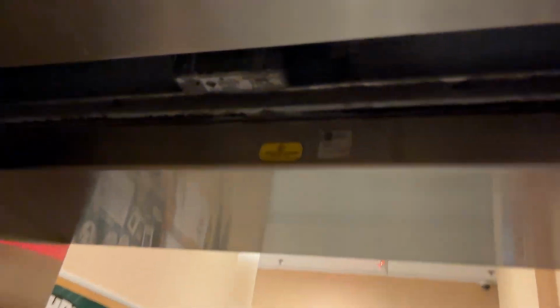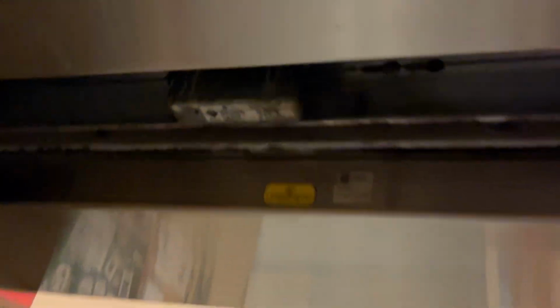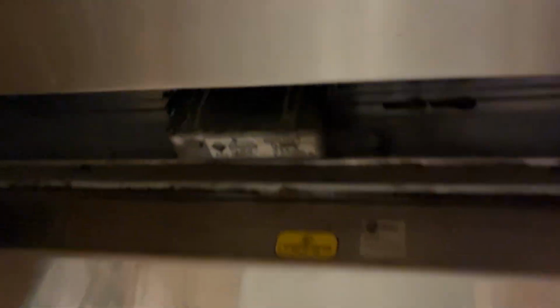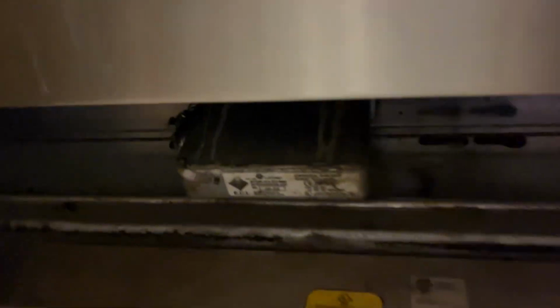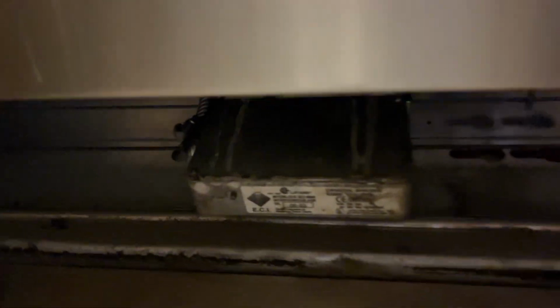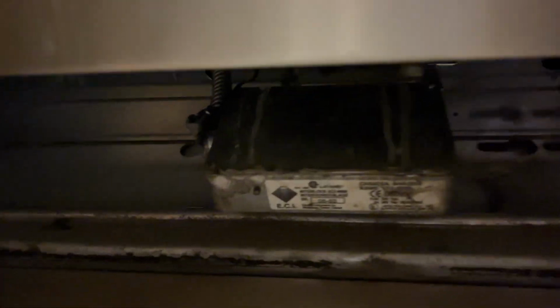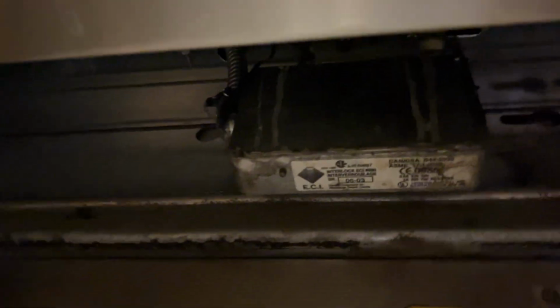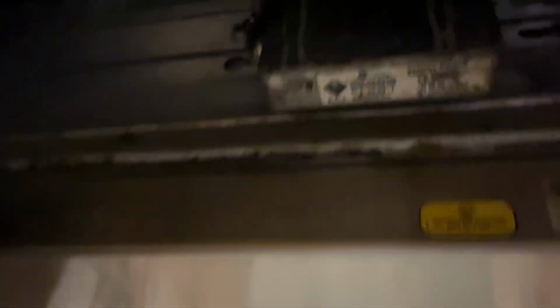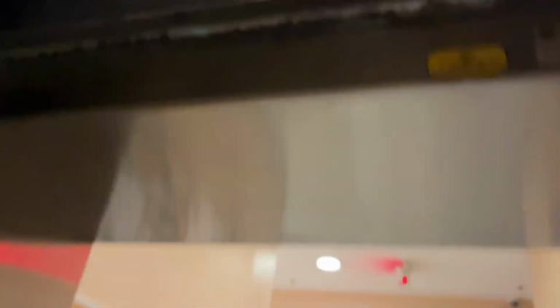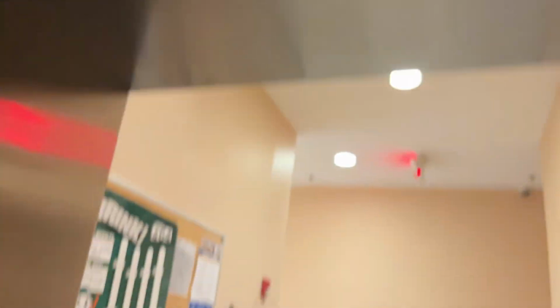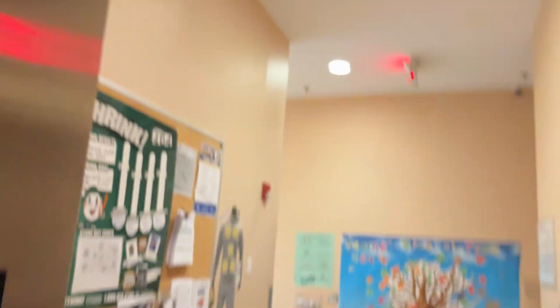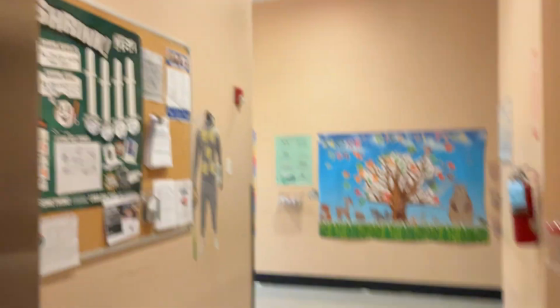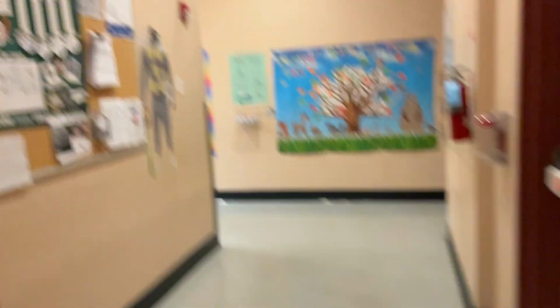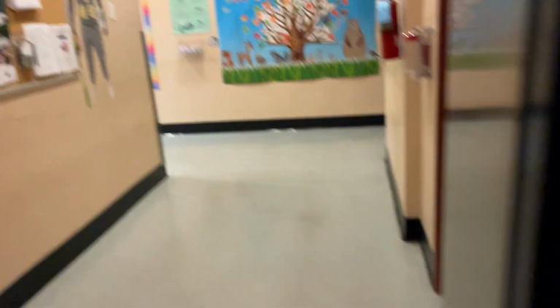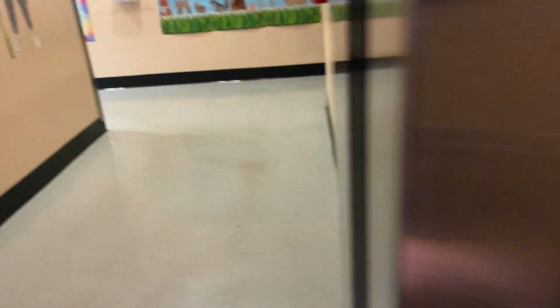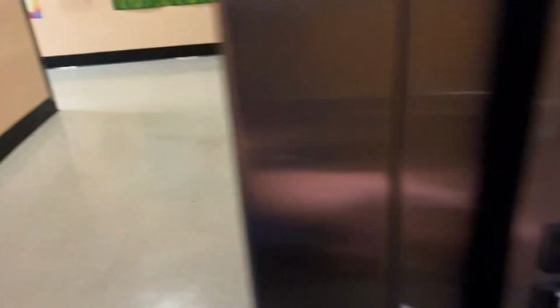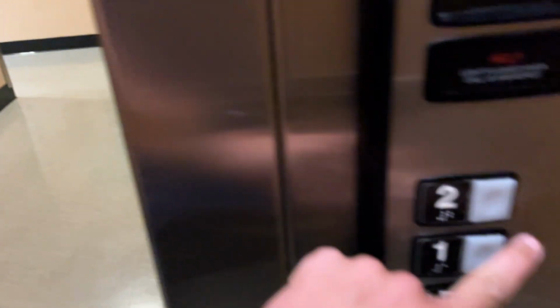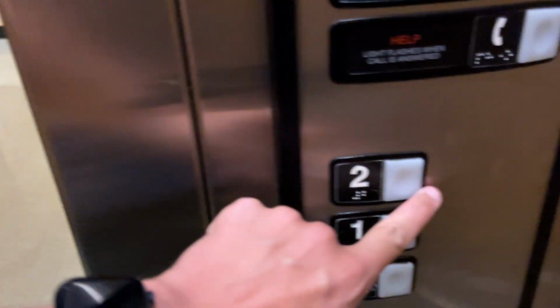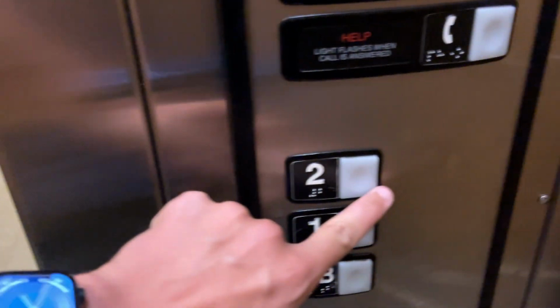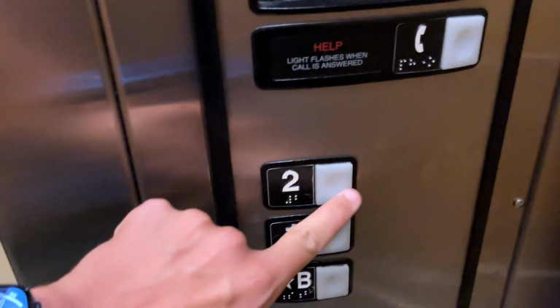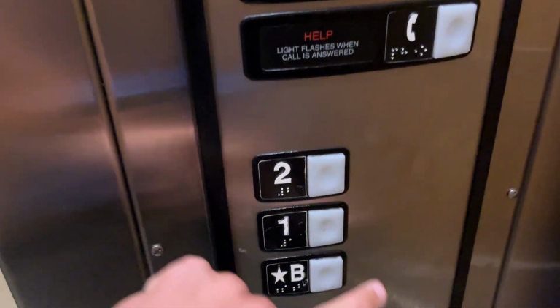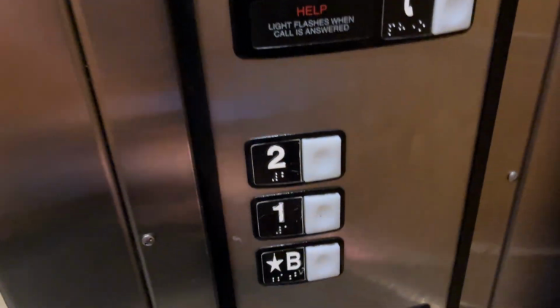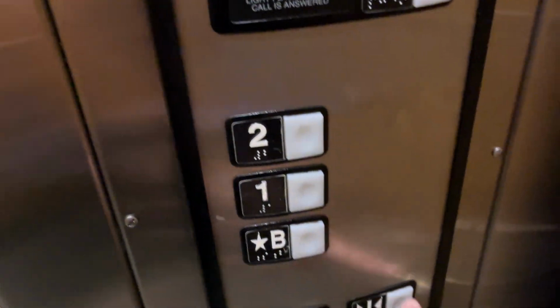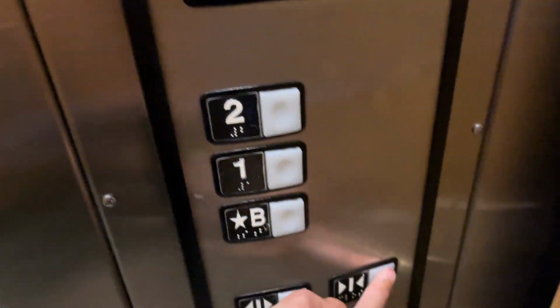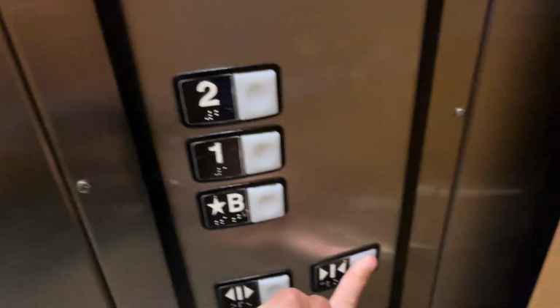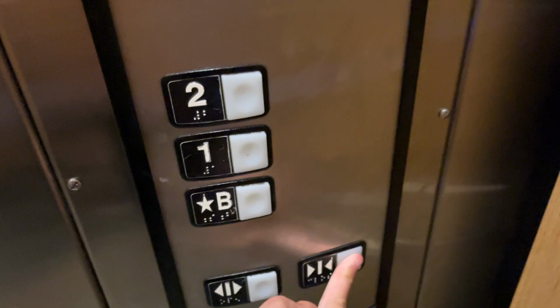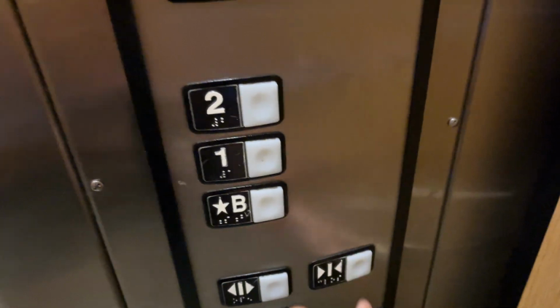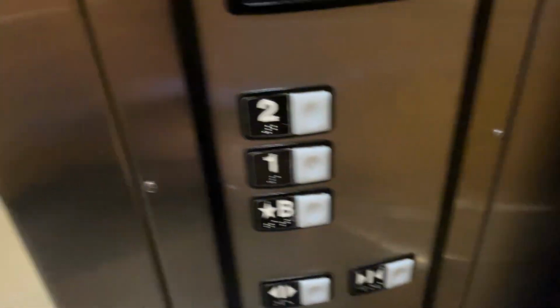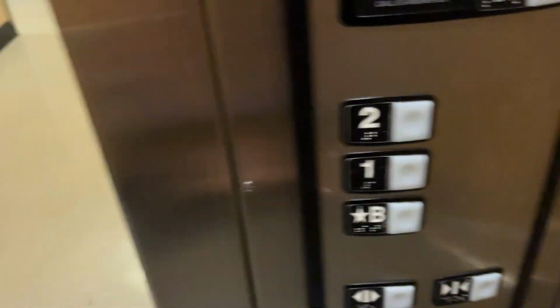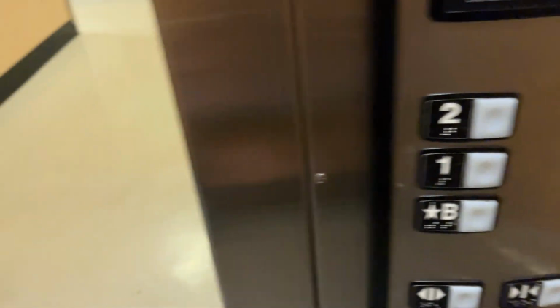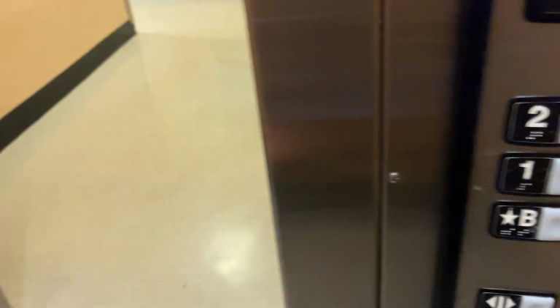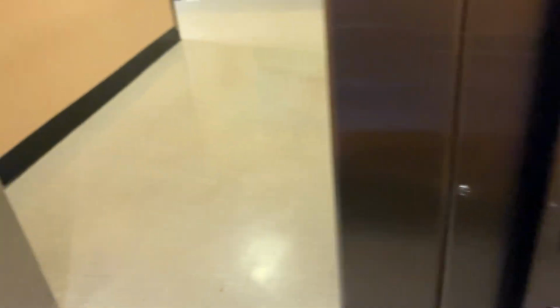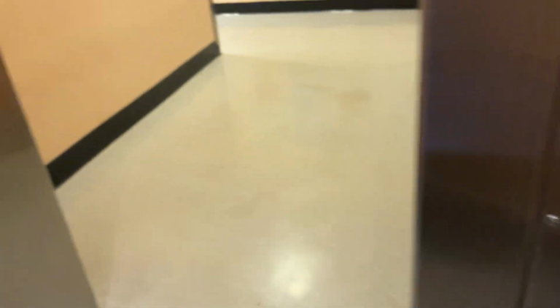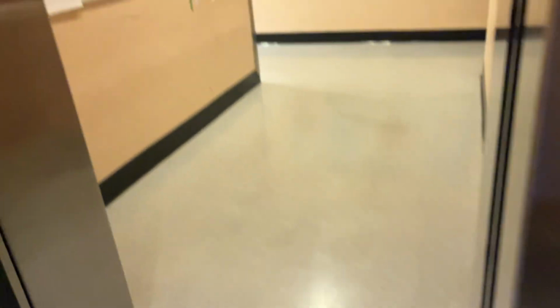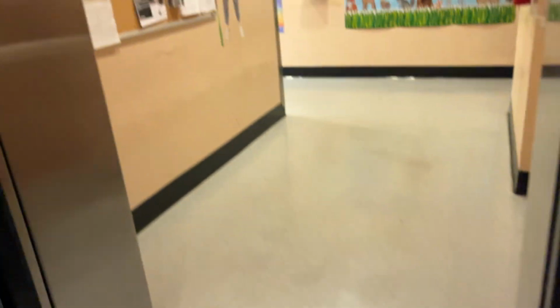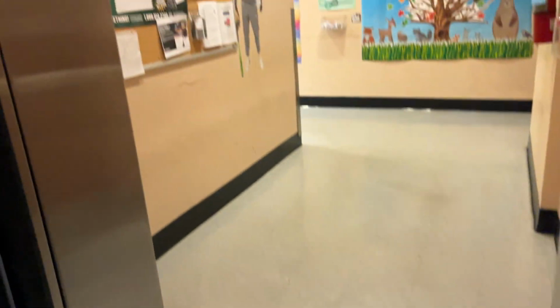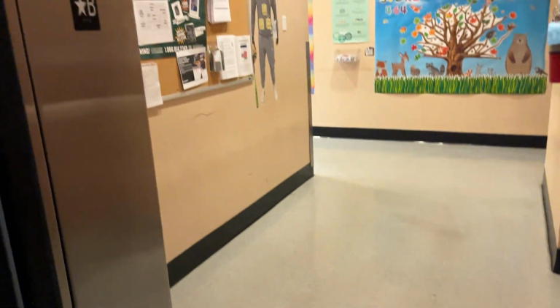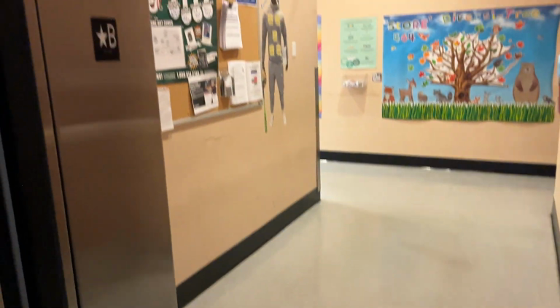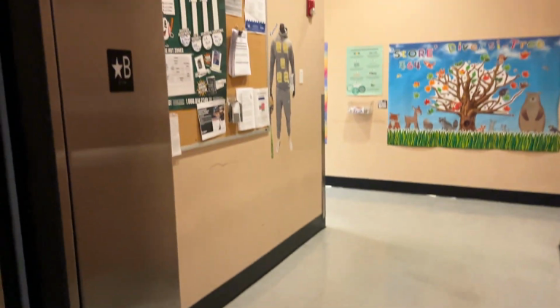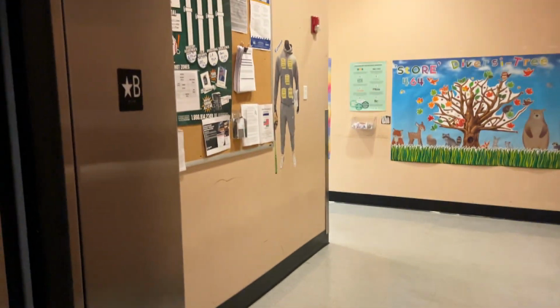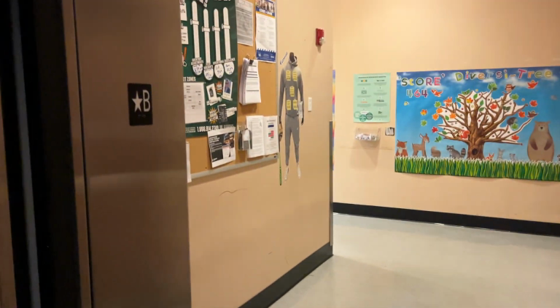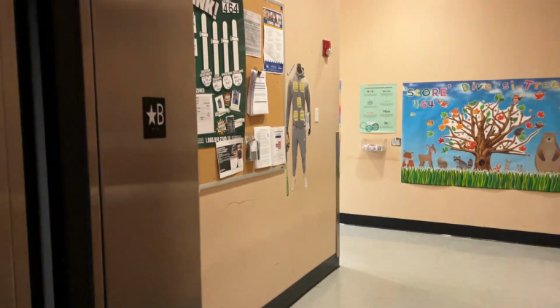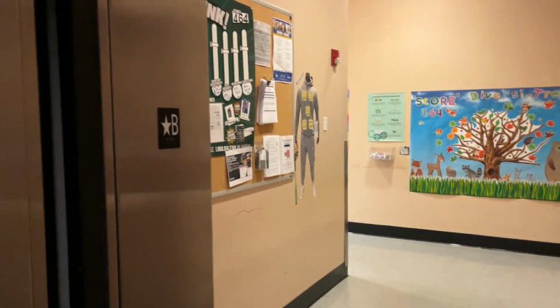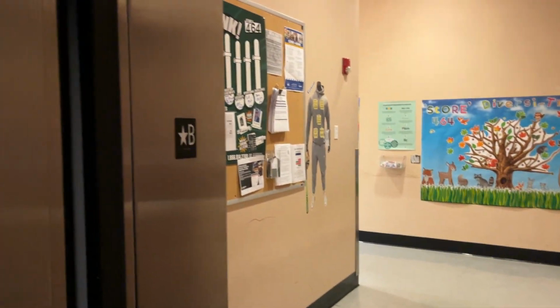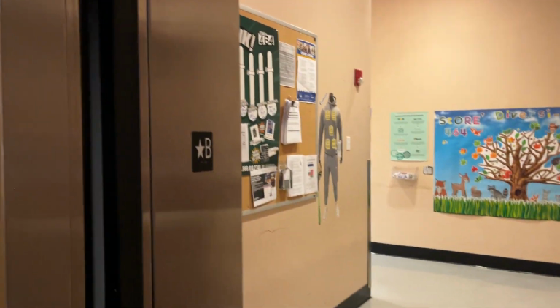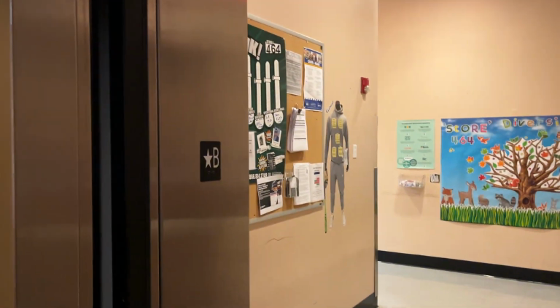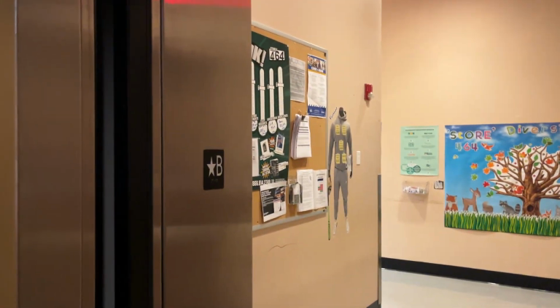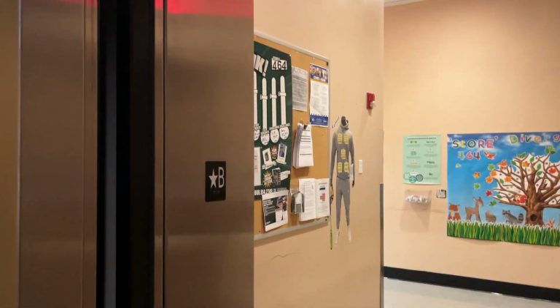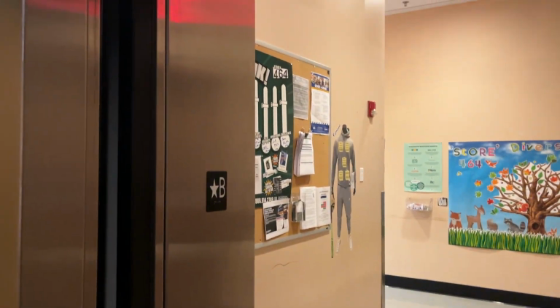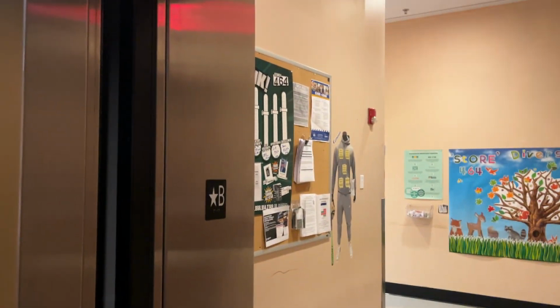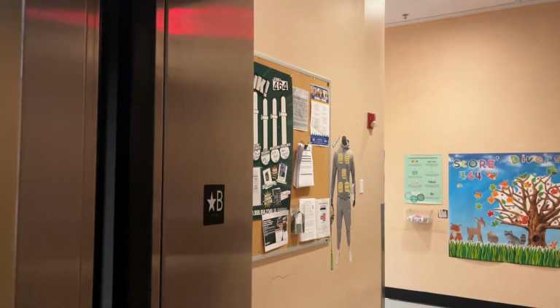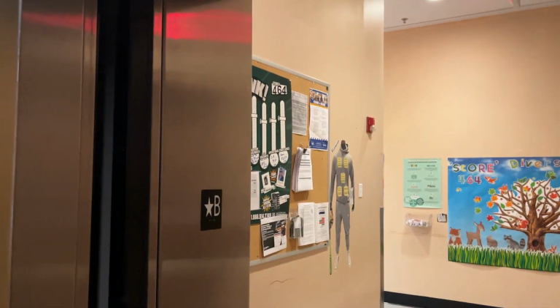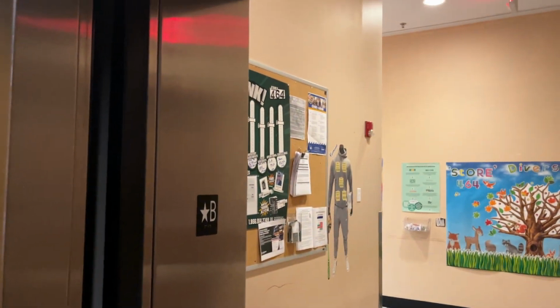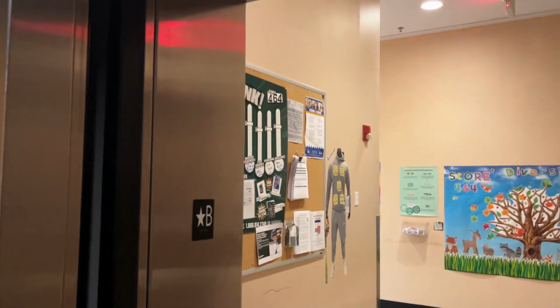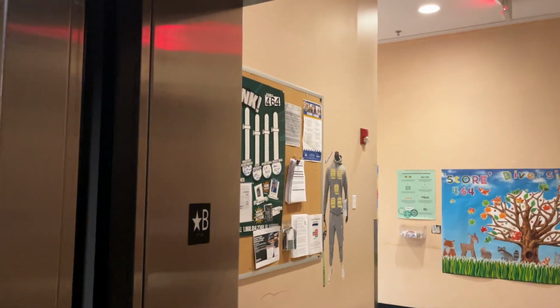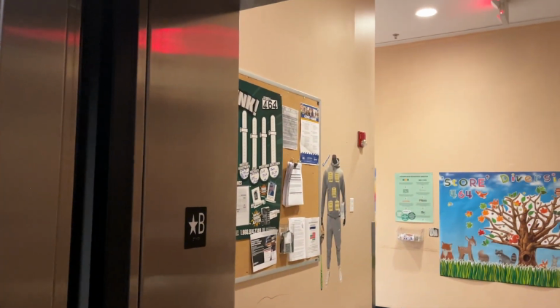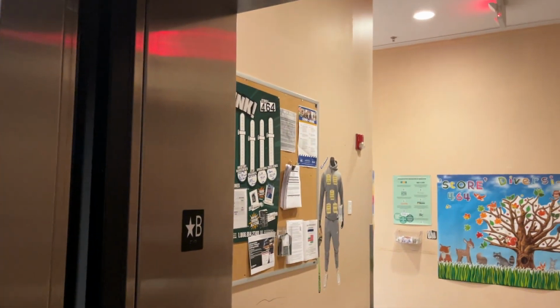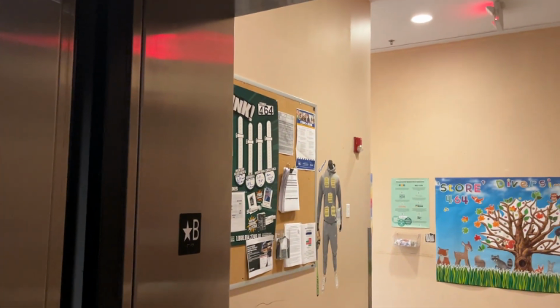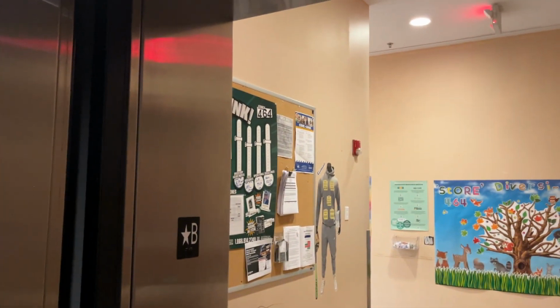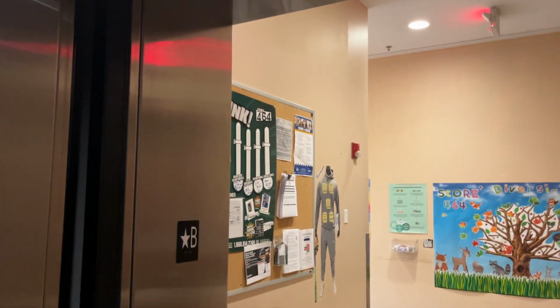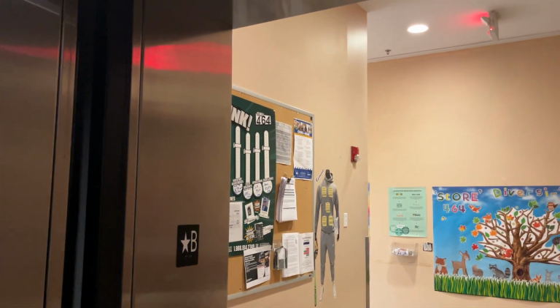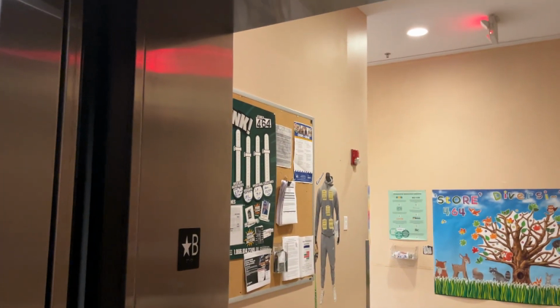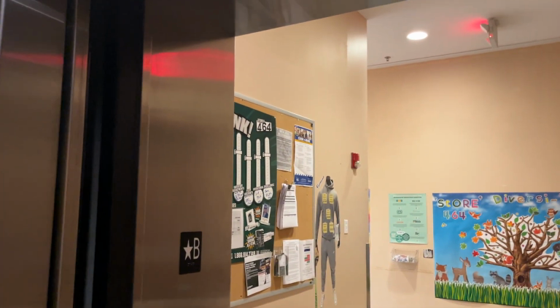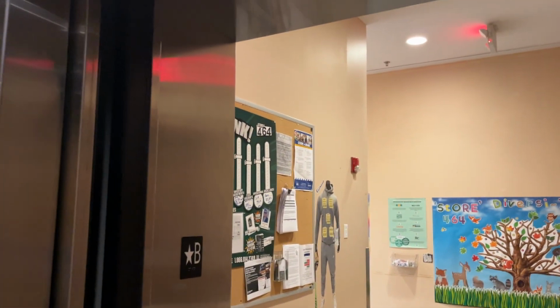Alright, here we go. Let's listen to this motor. Let's go over here. Let's see what happens here.